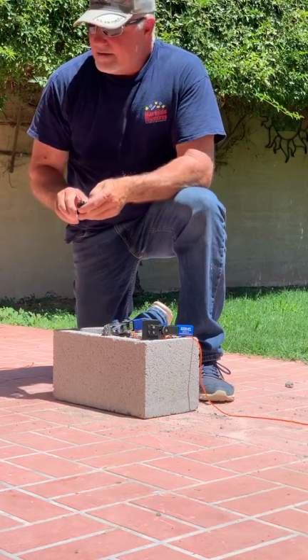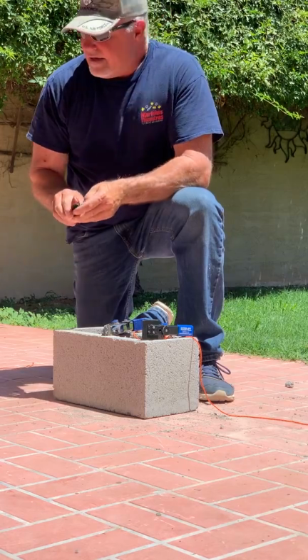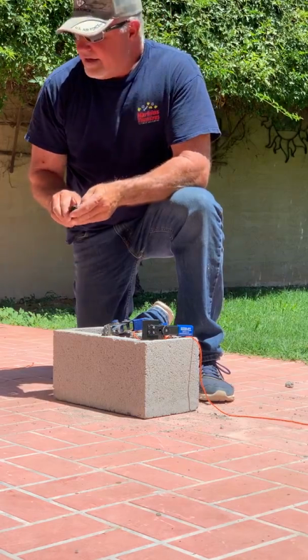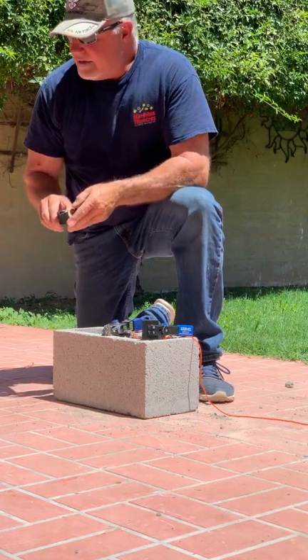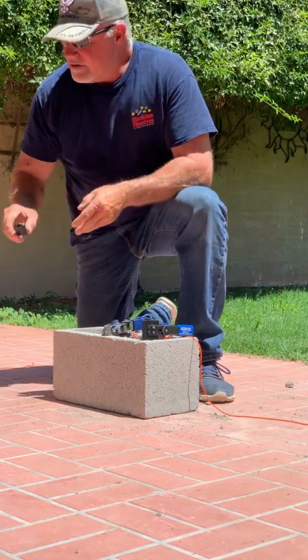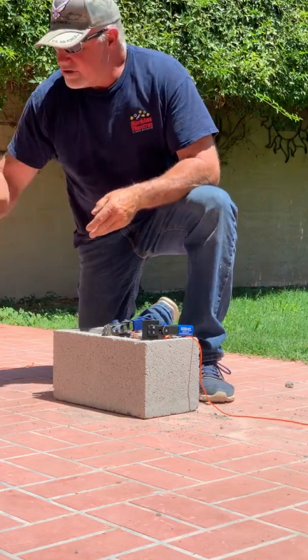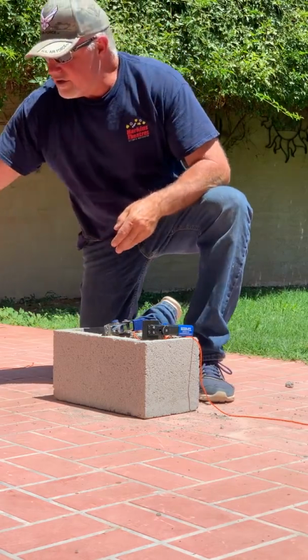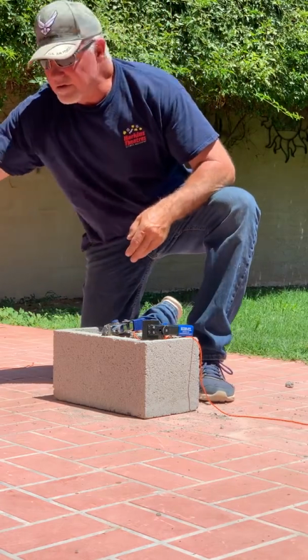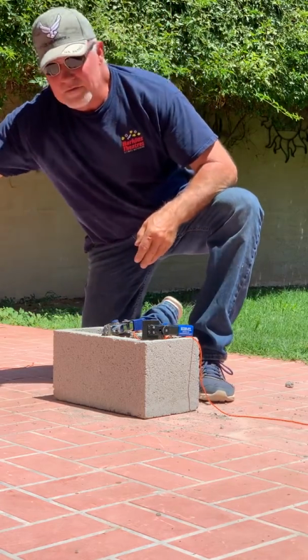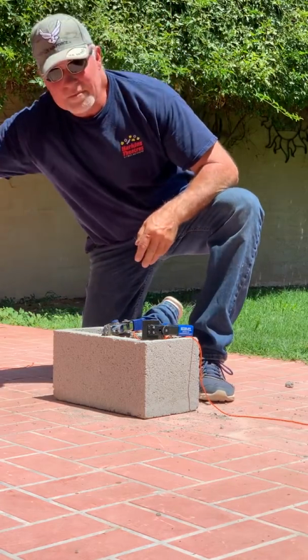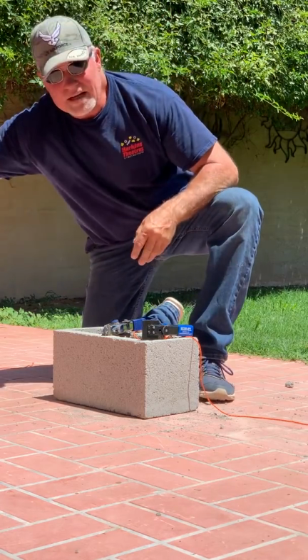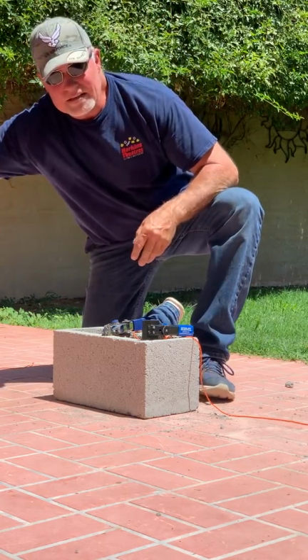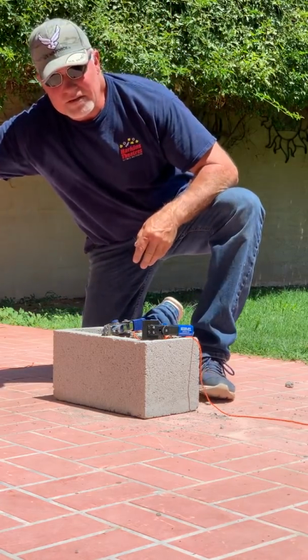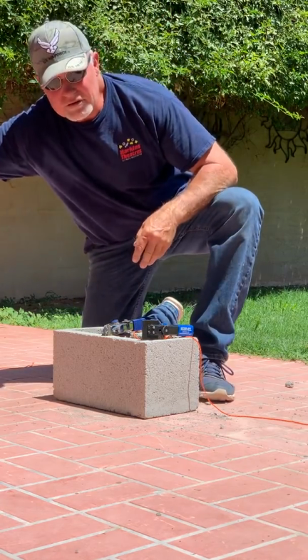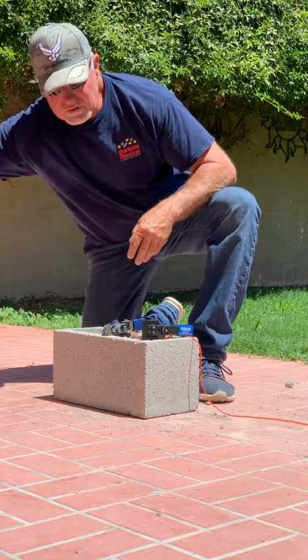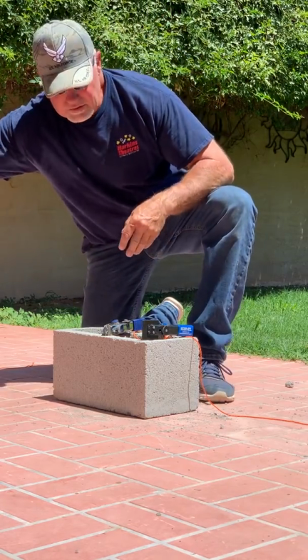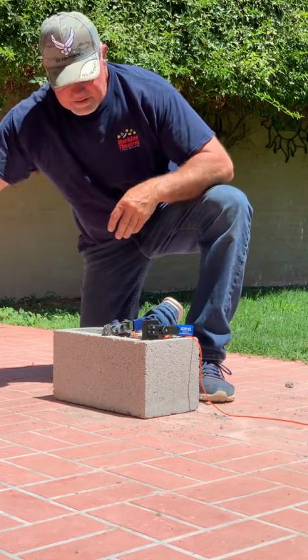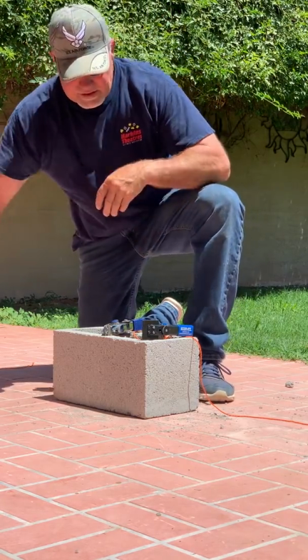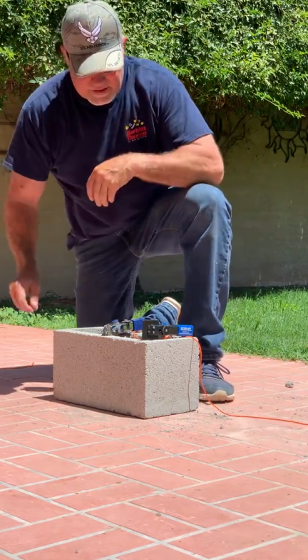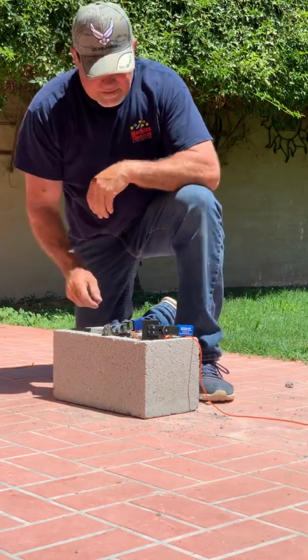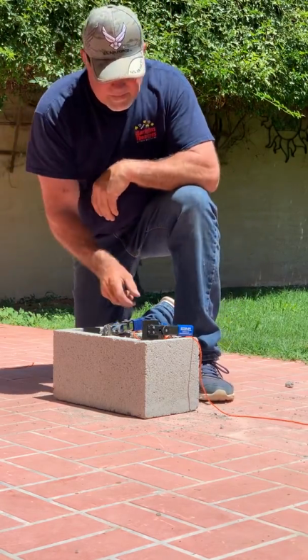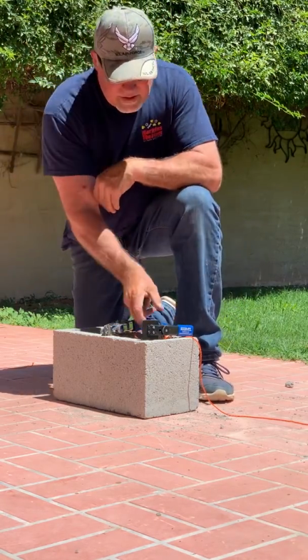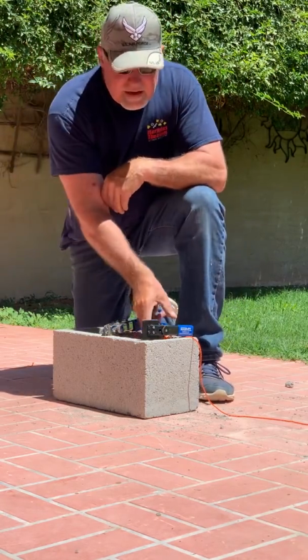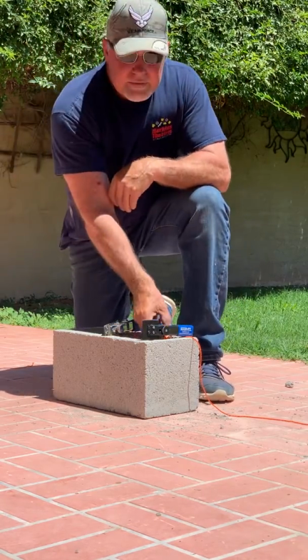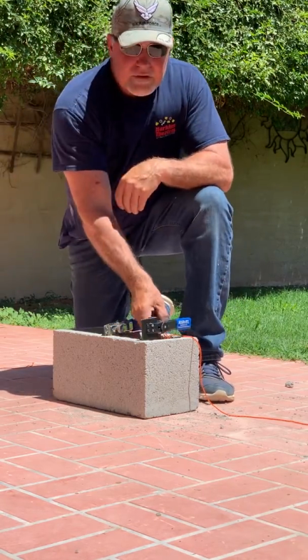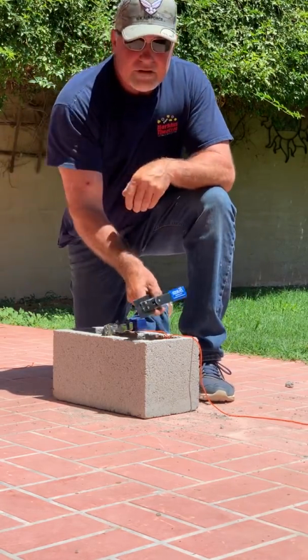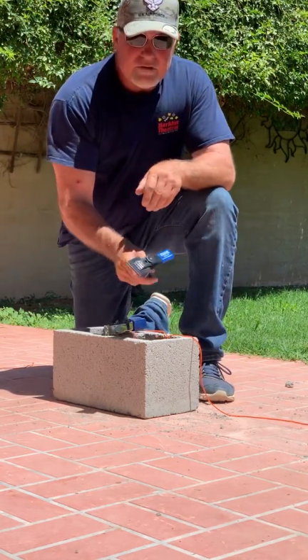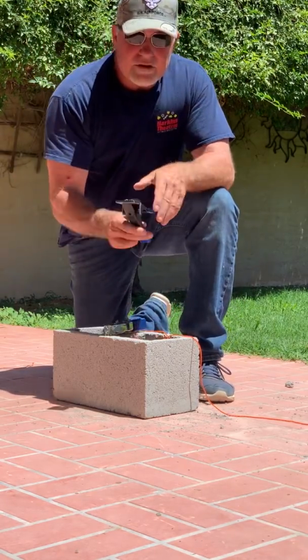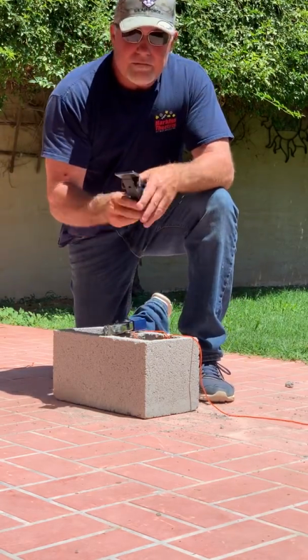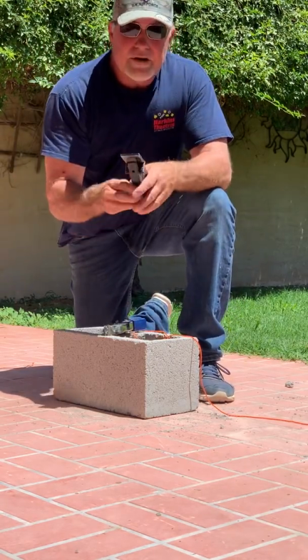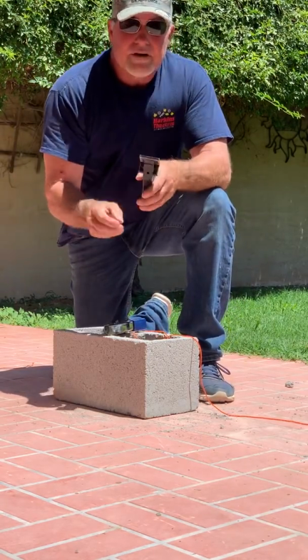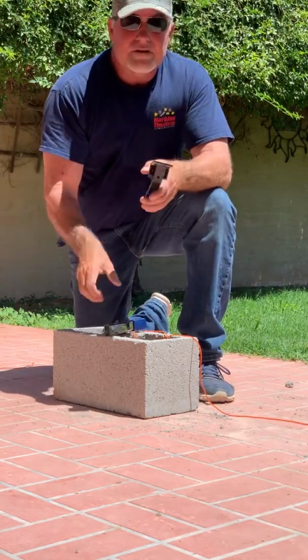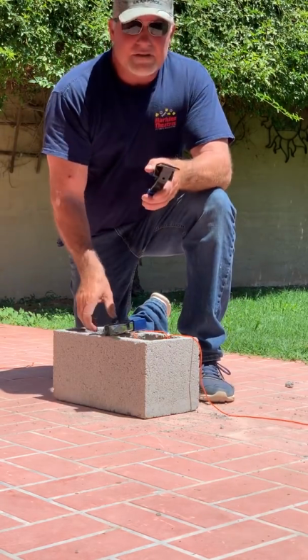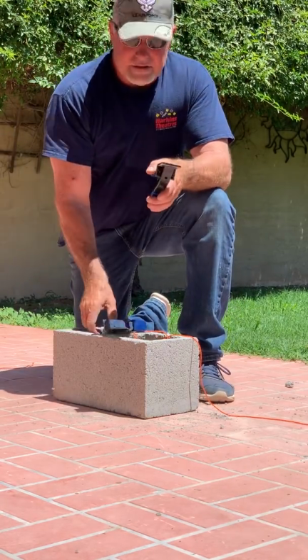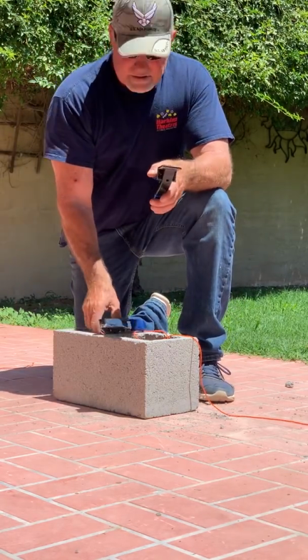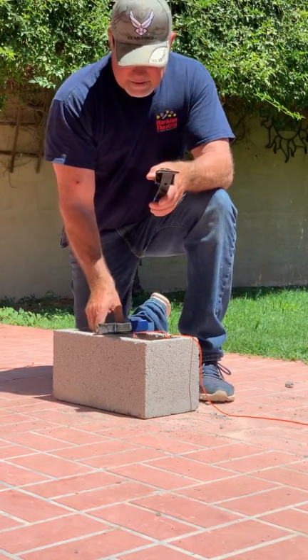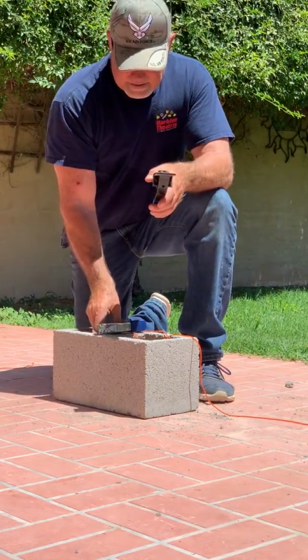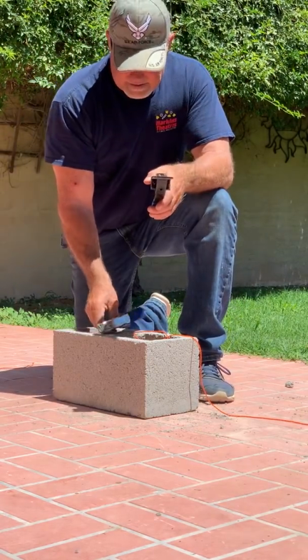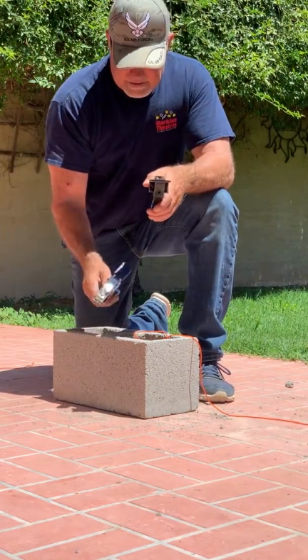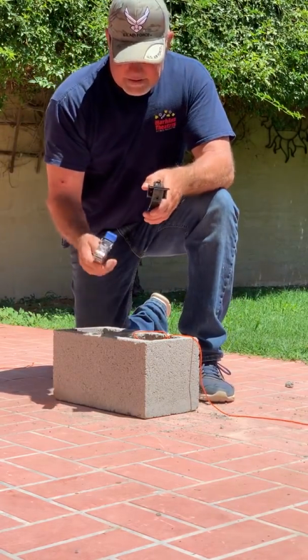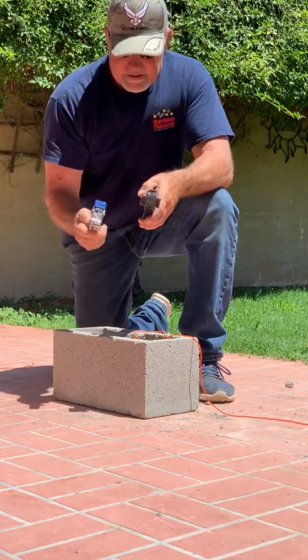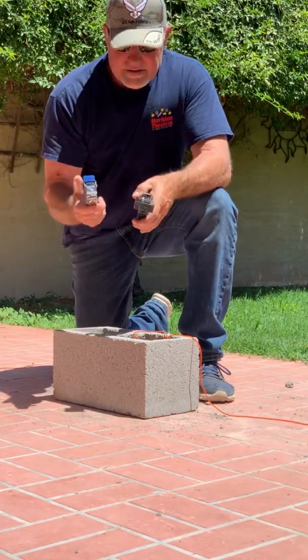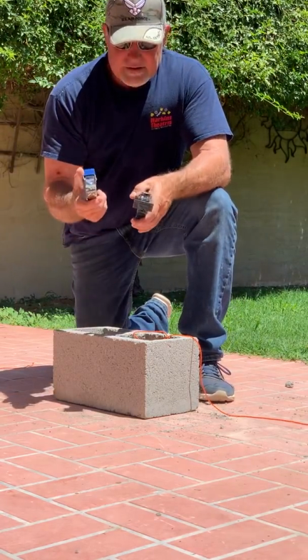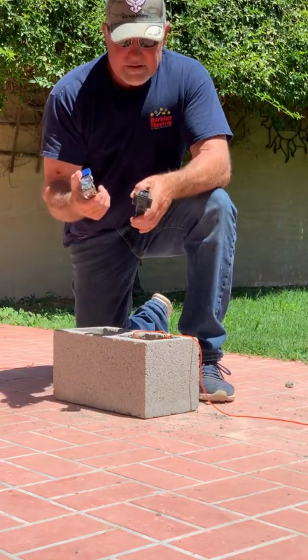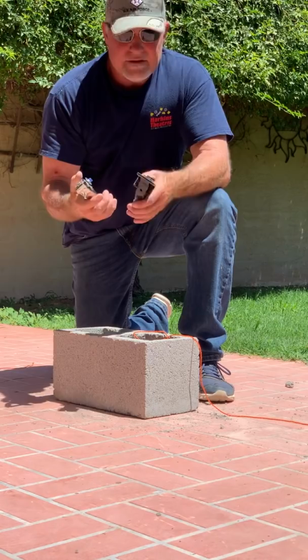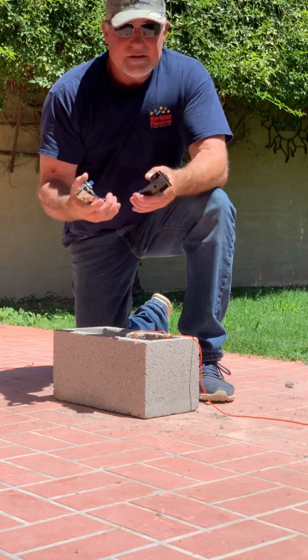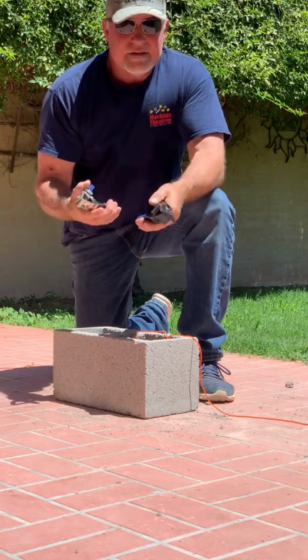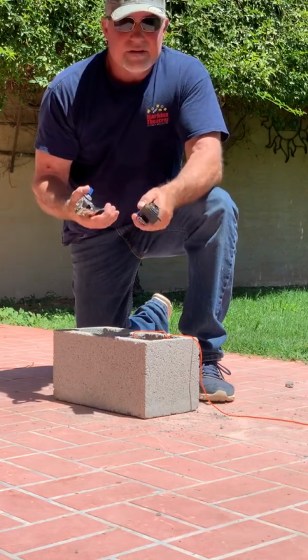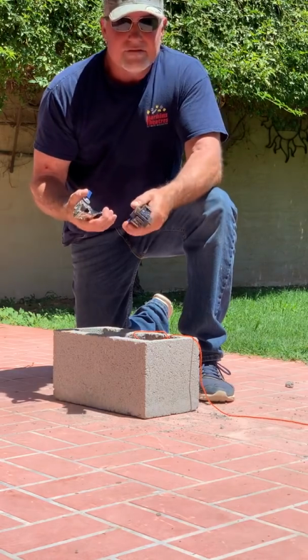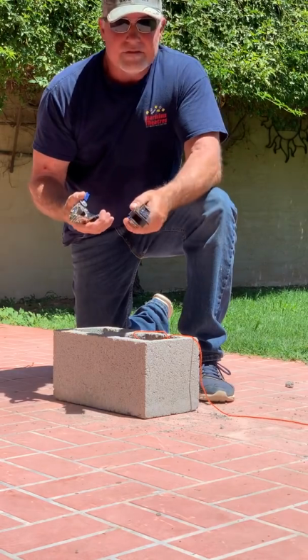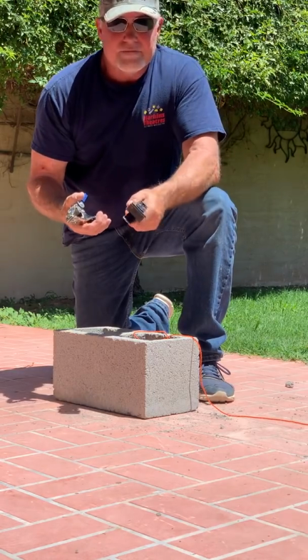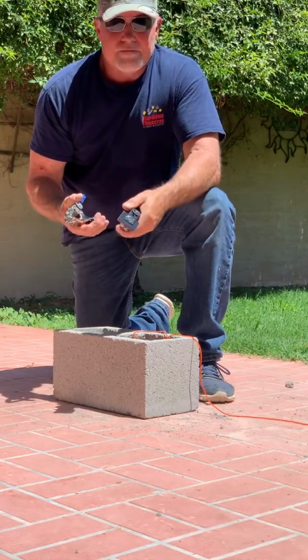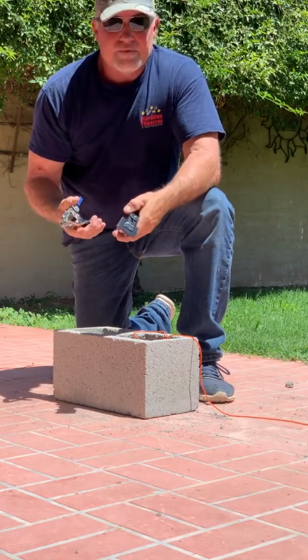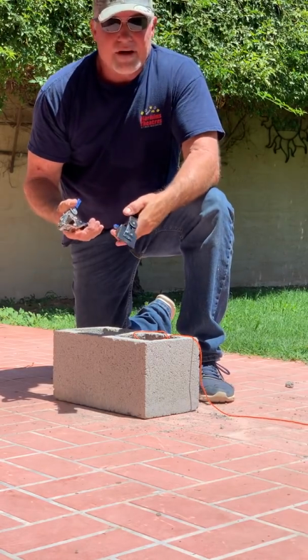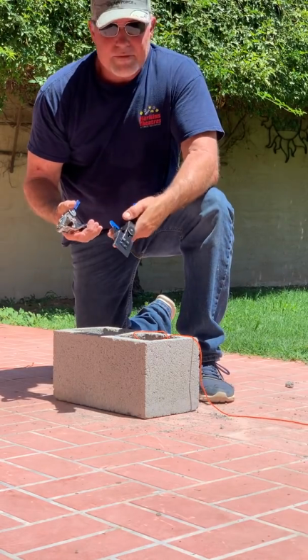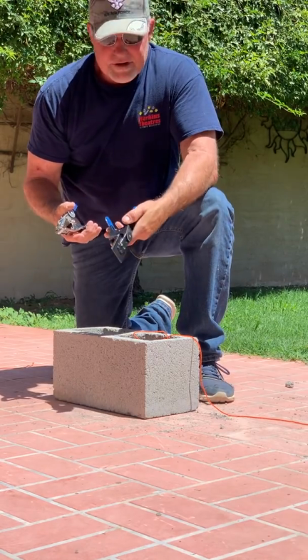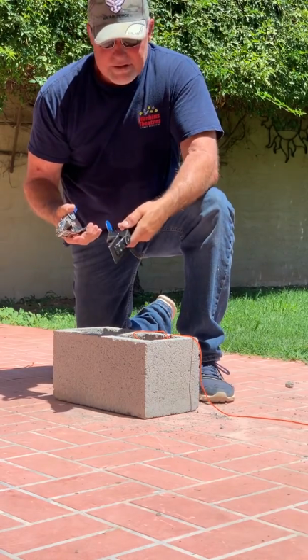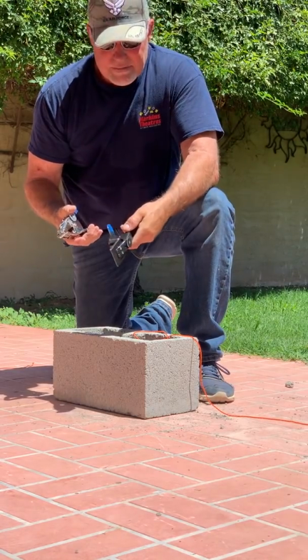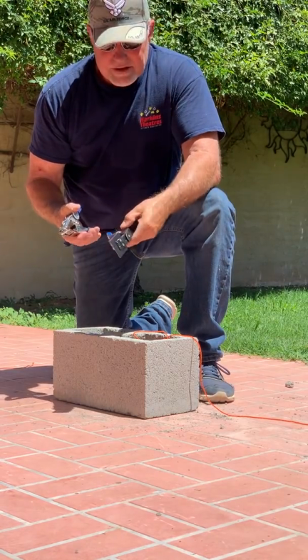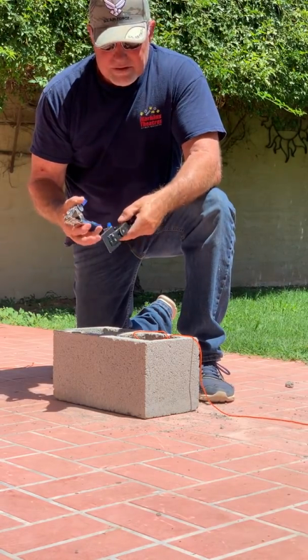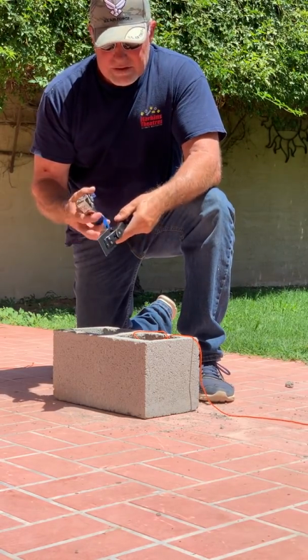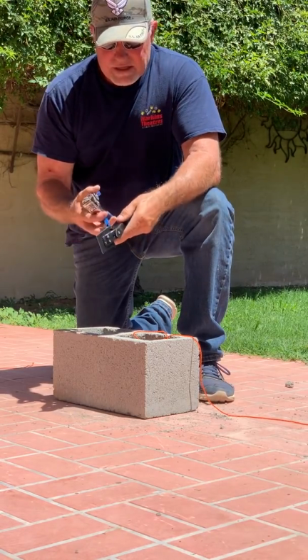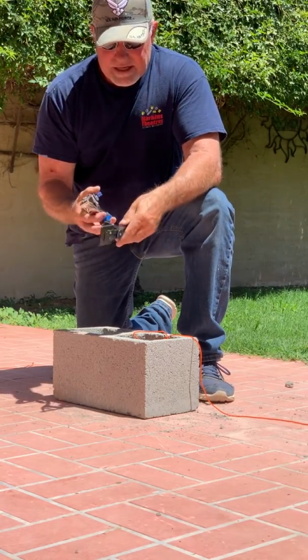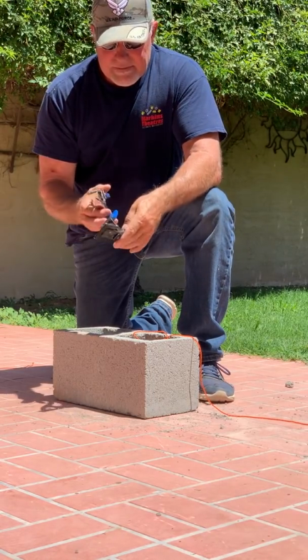Hi, this is Sean with Block Town Tools. I'm going to do a comparison of the primary competitor's clamp.